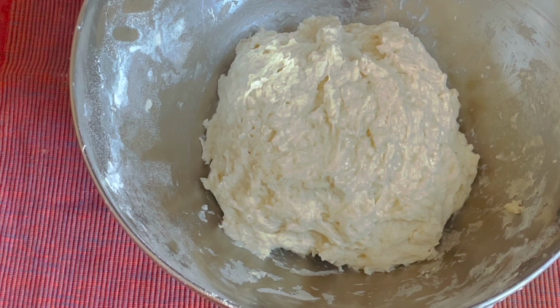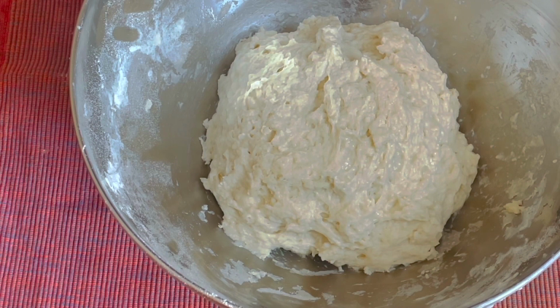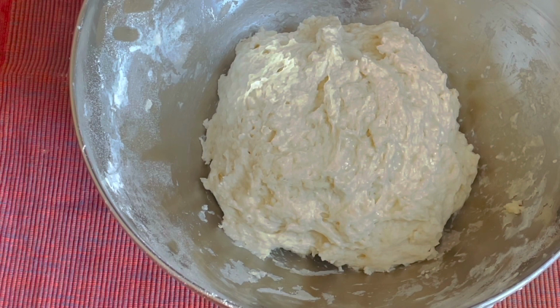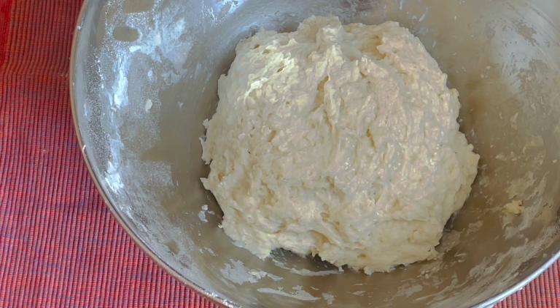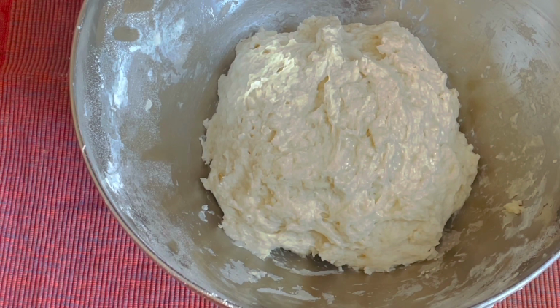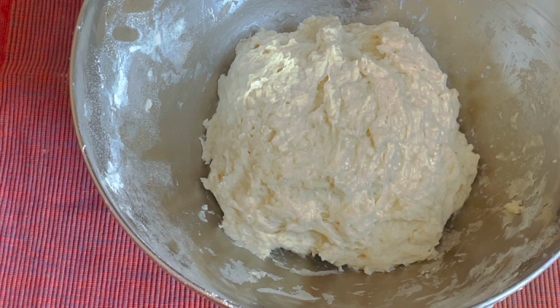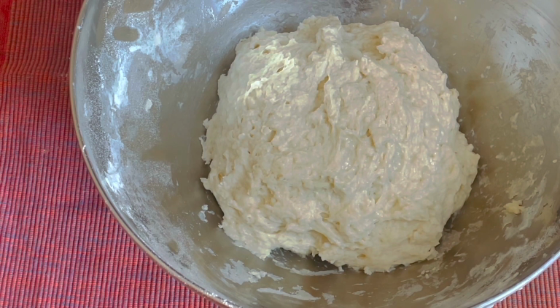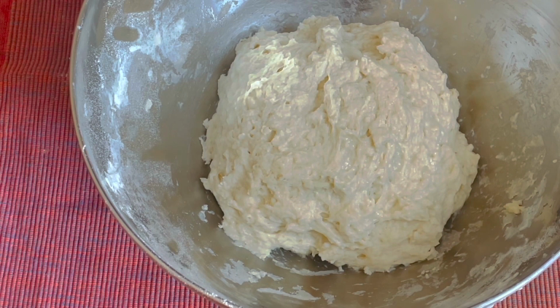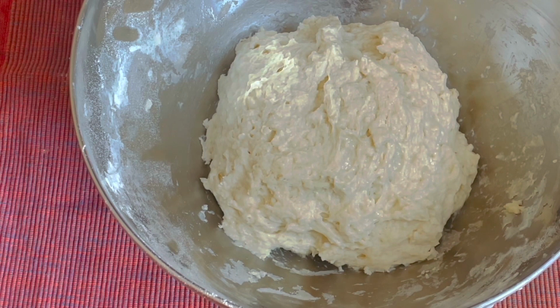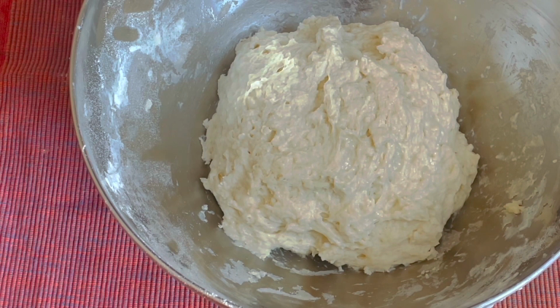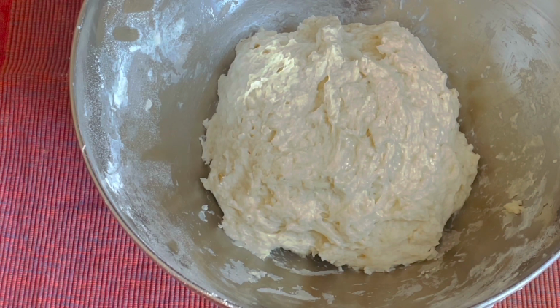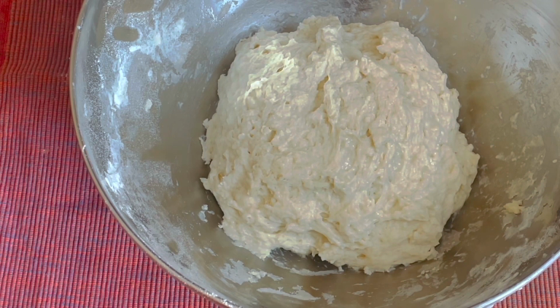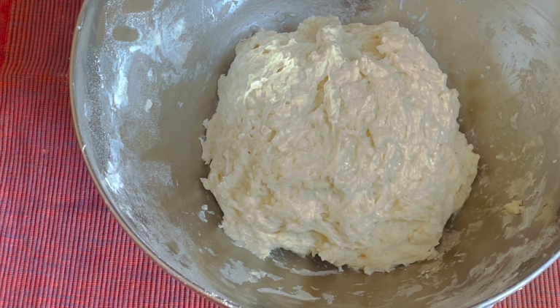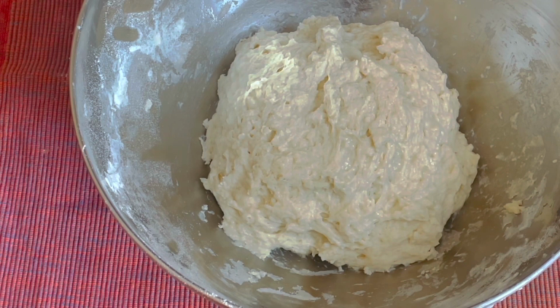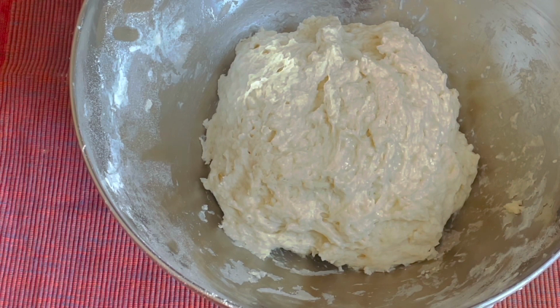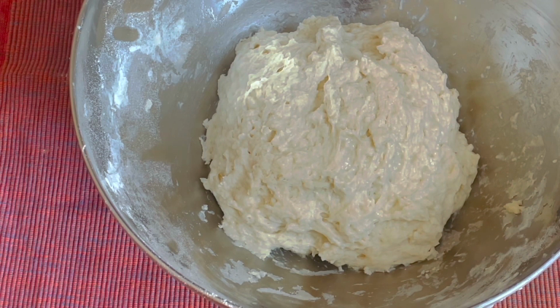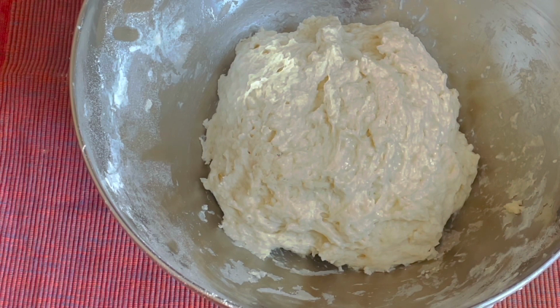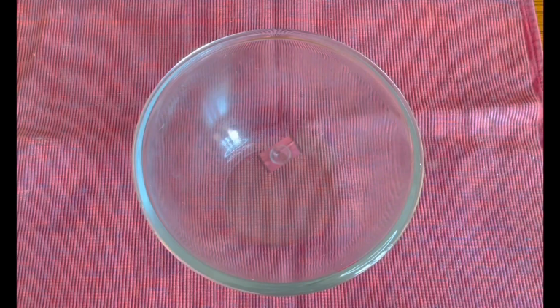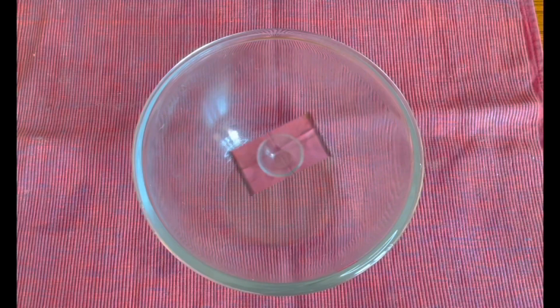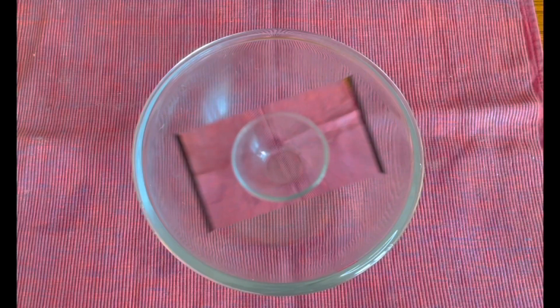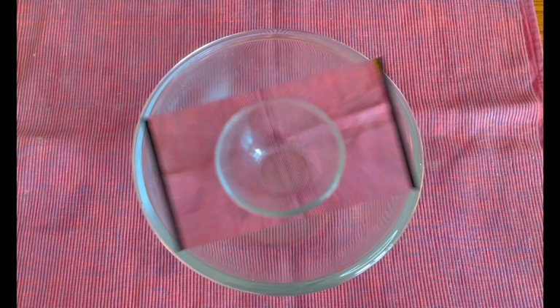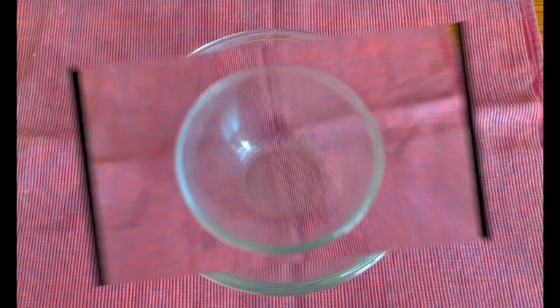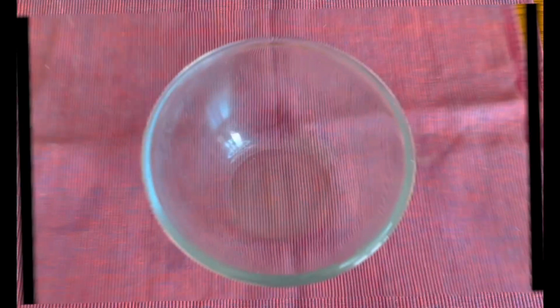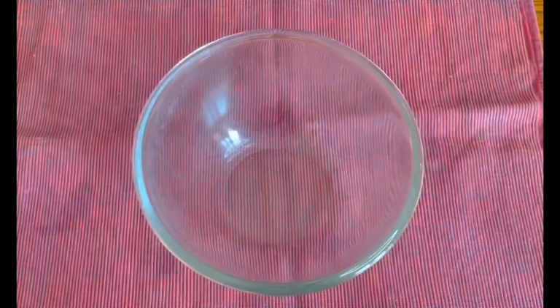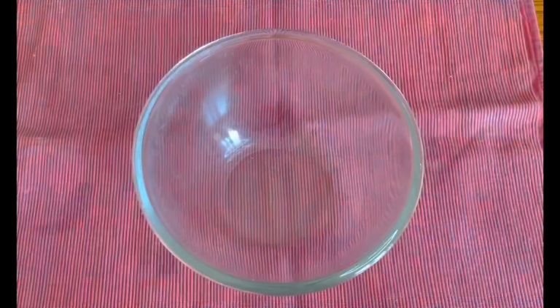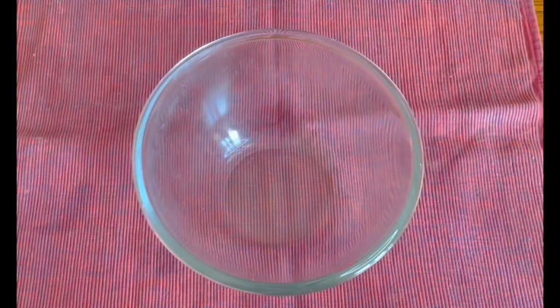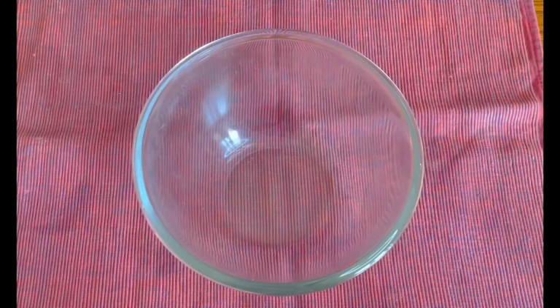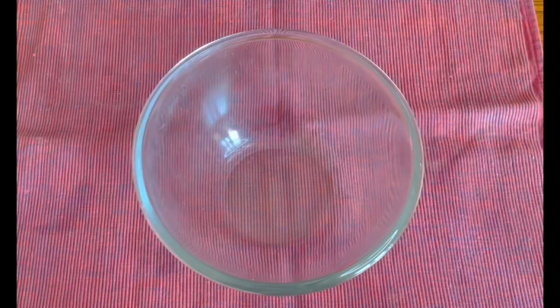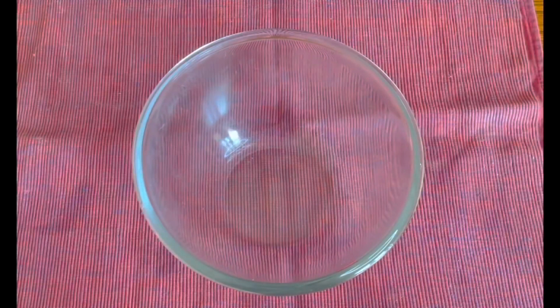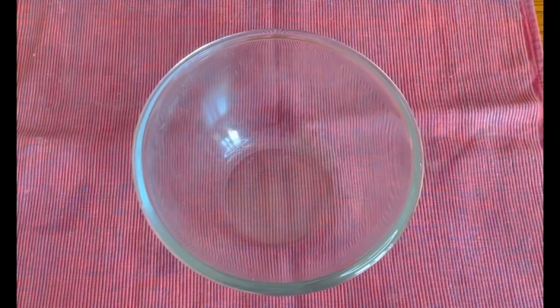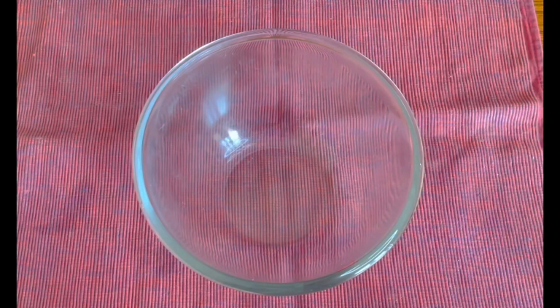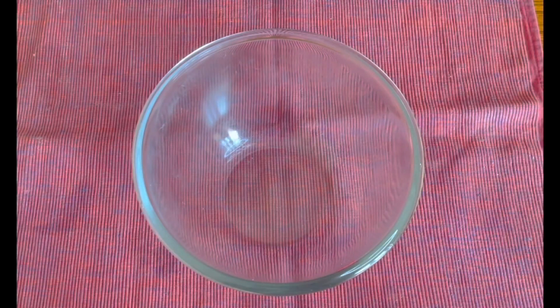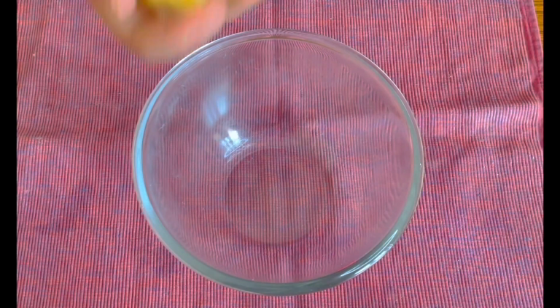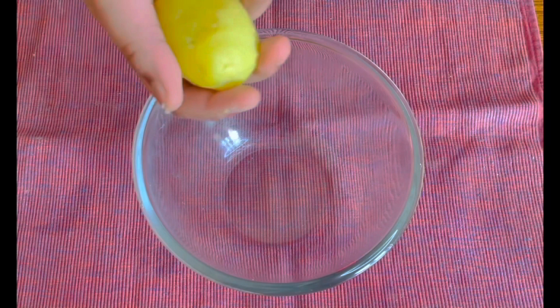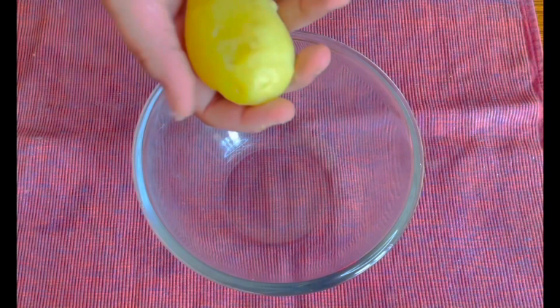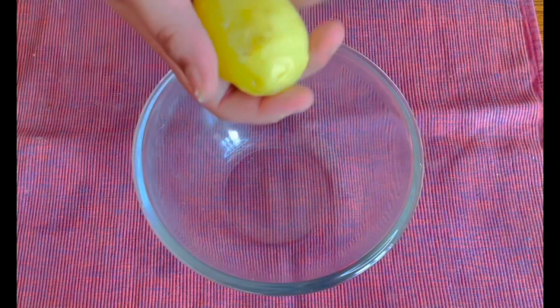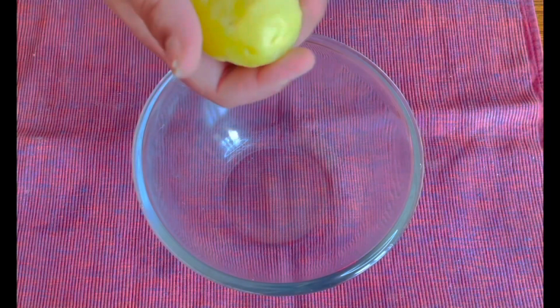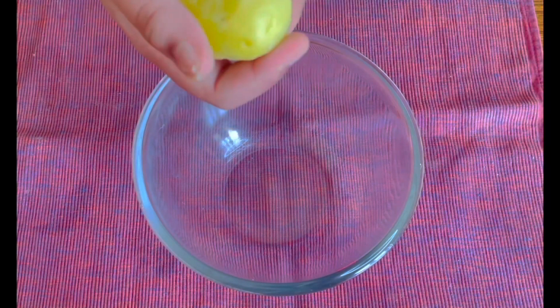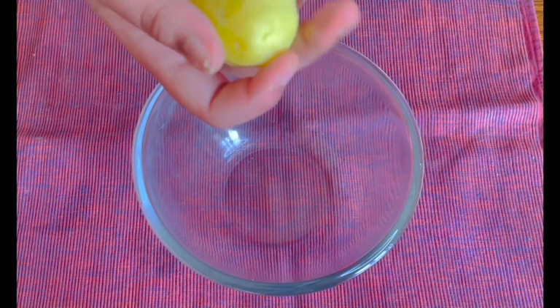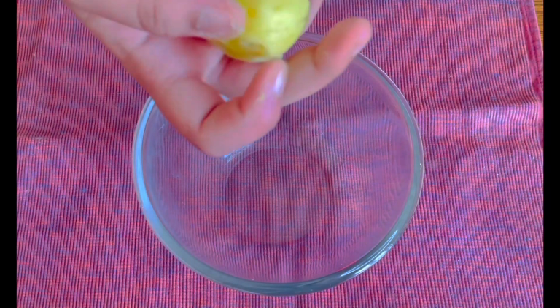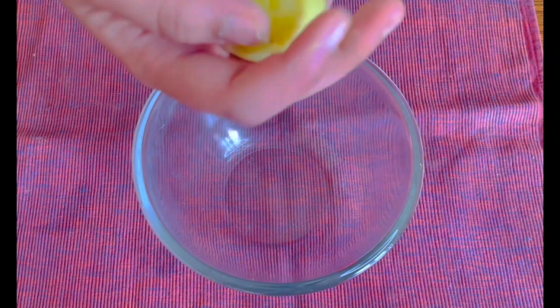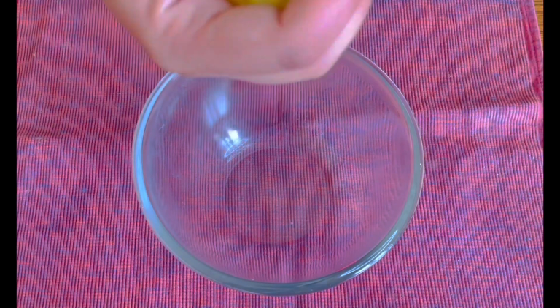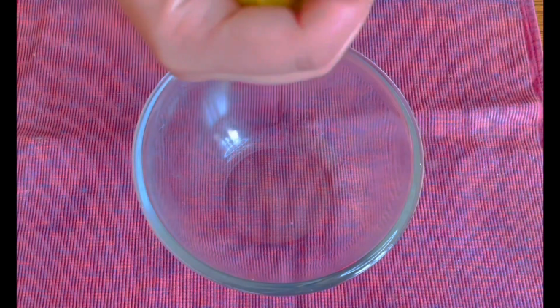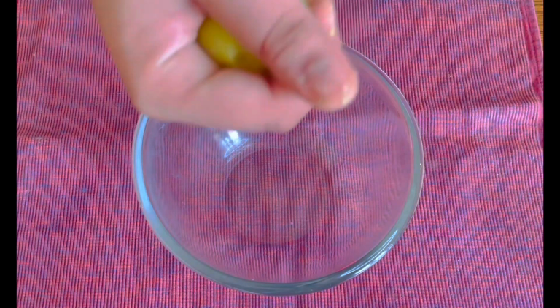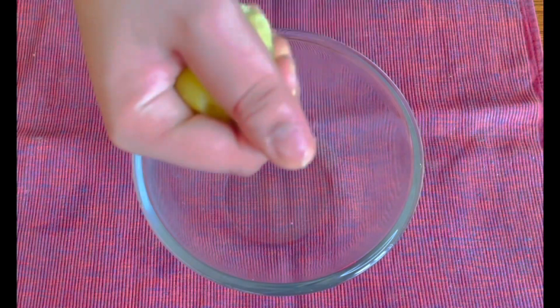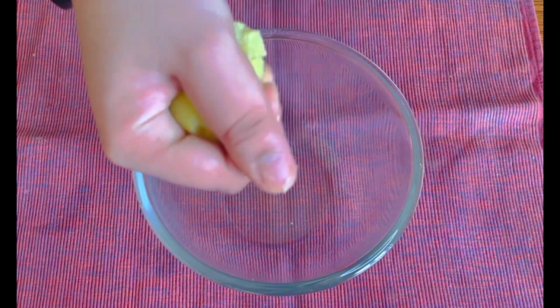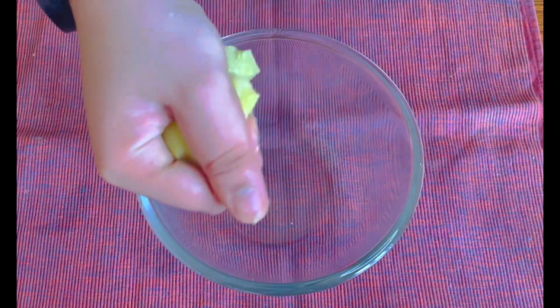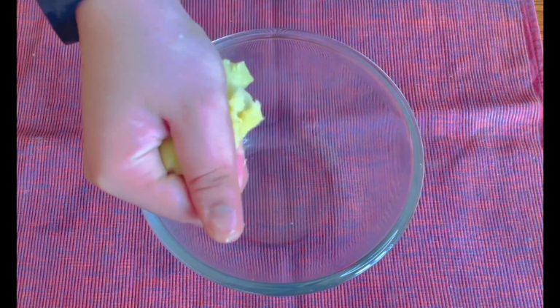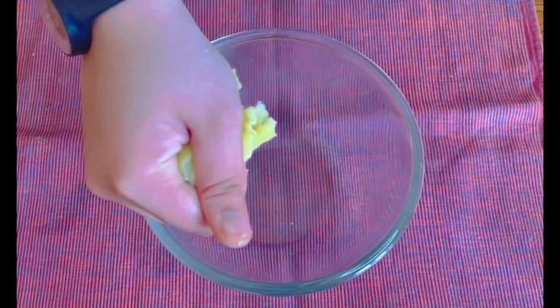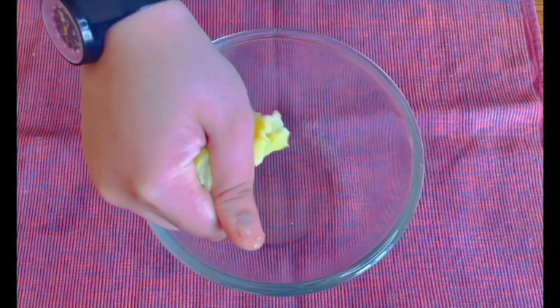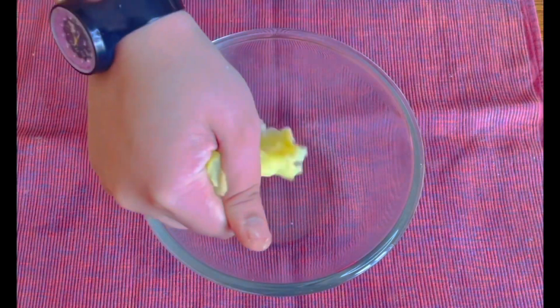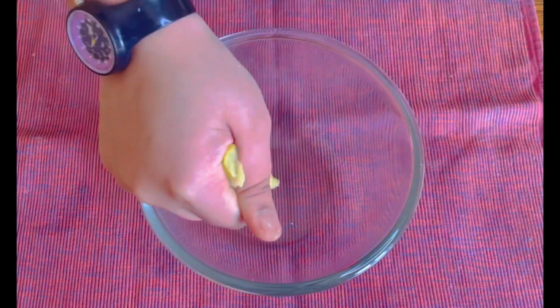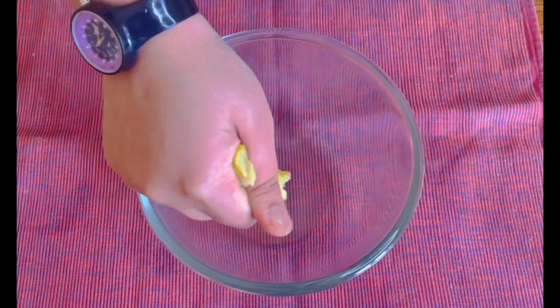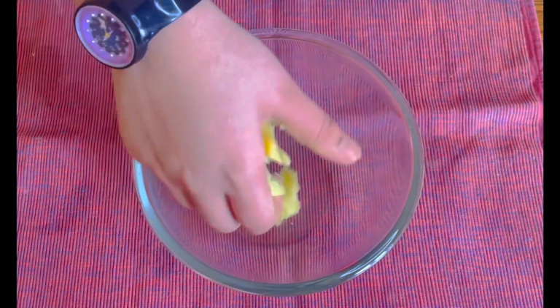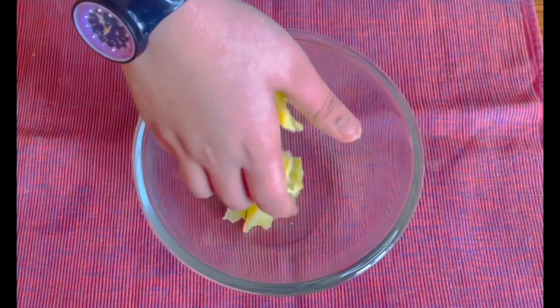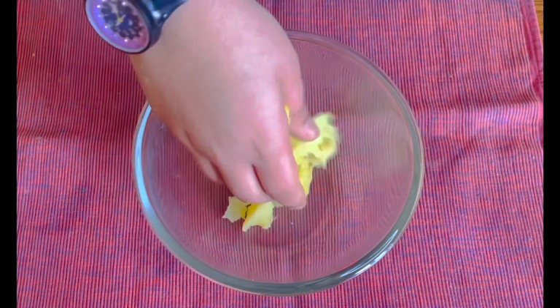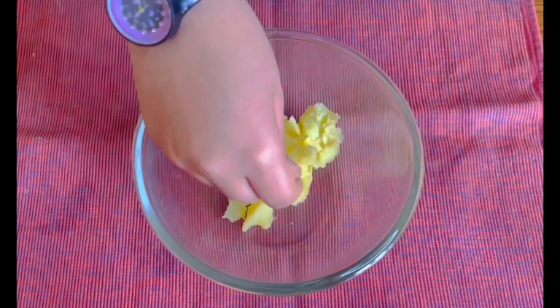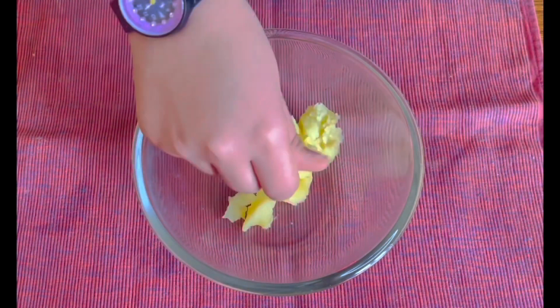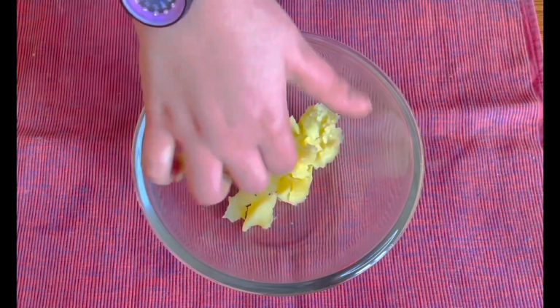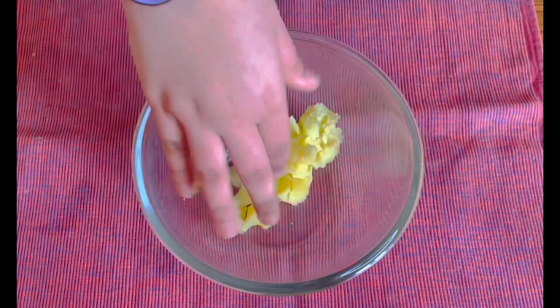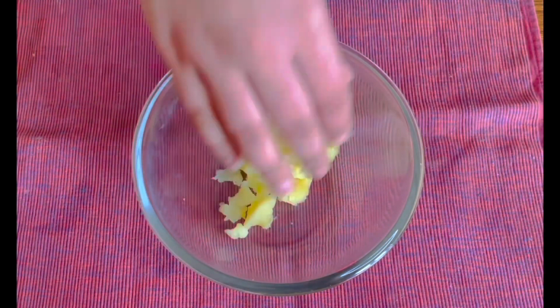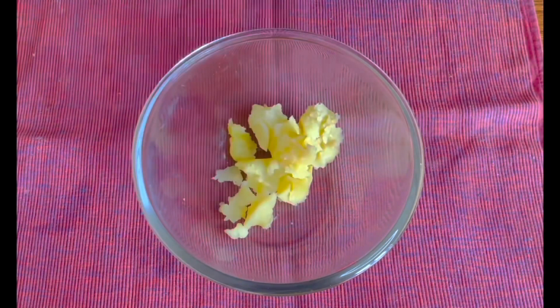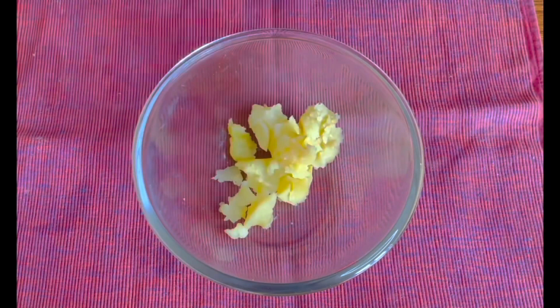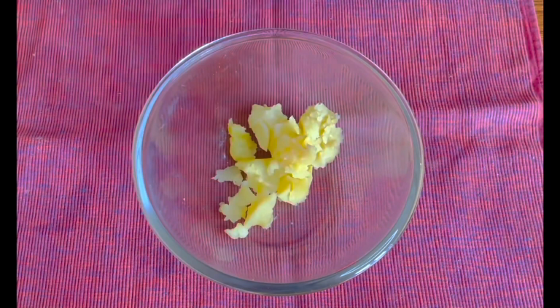Meanwhile we will prepare our filling. Take five to six boiled potatoes, crush them in your hand, and put them in a bowl.